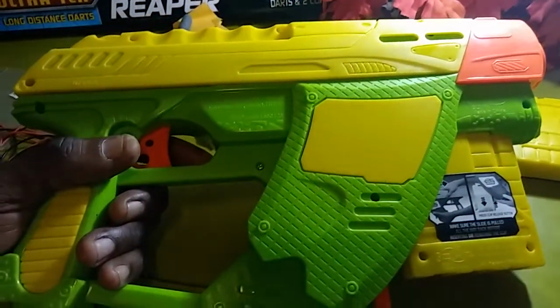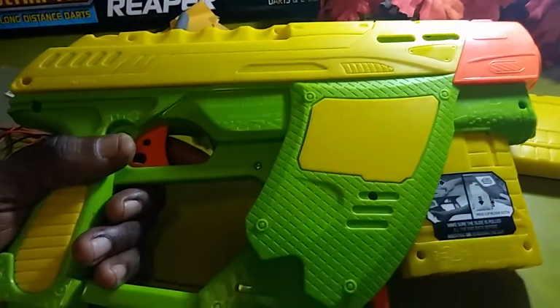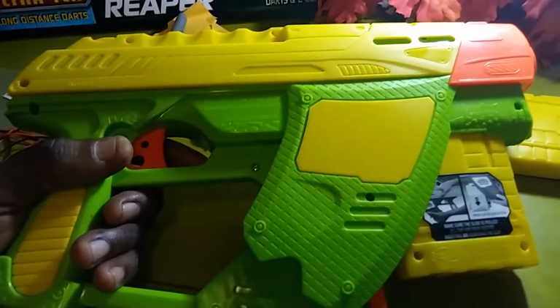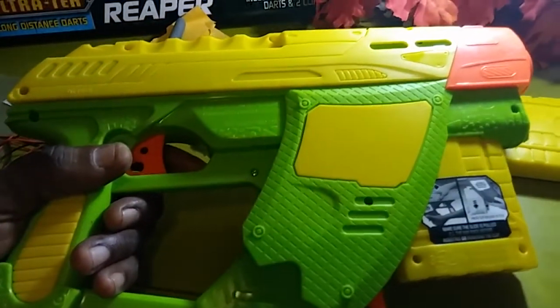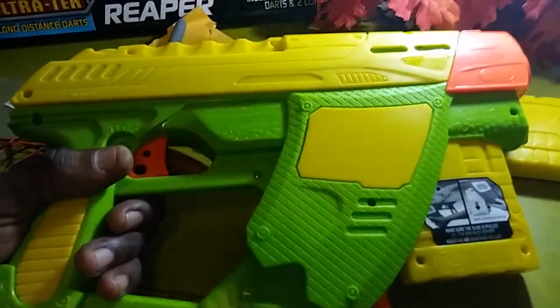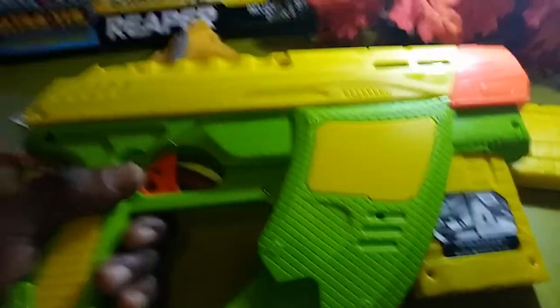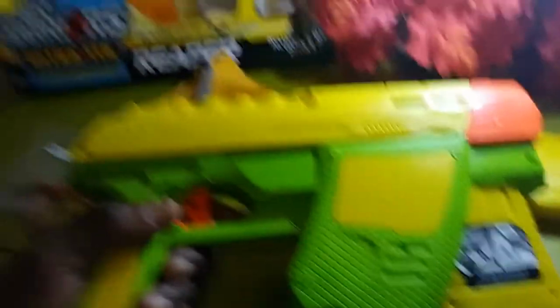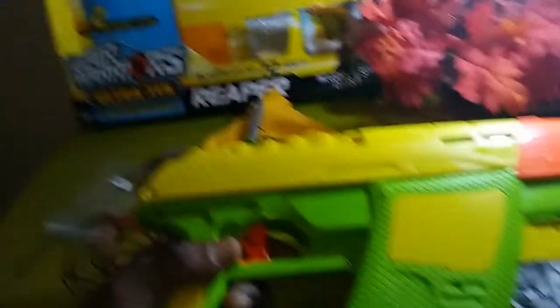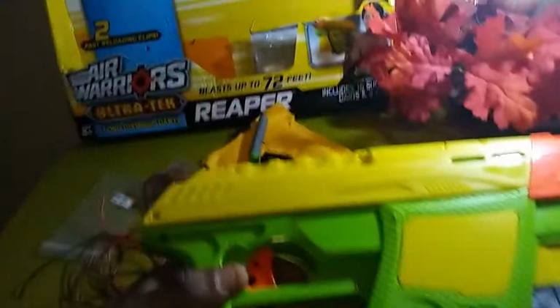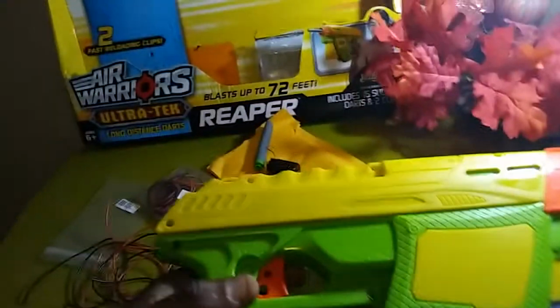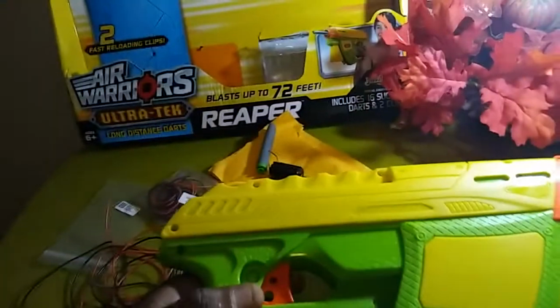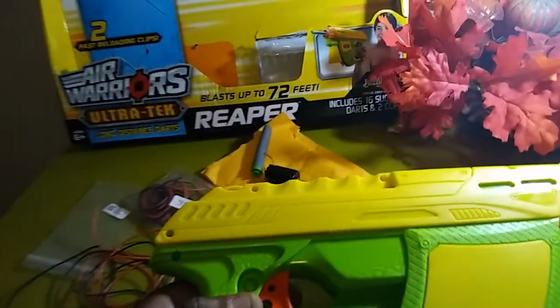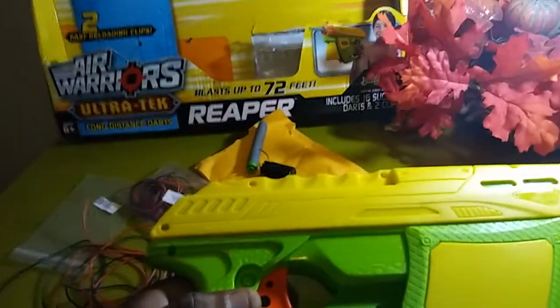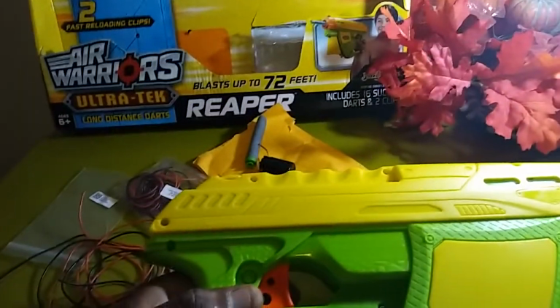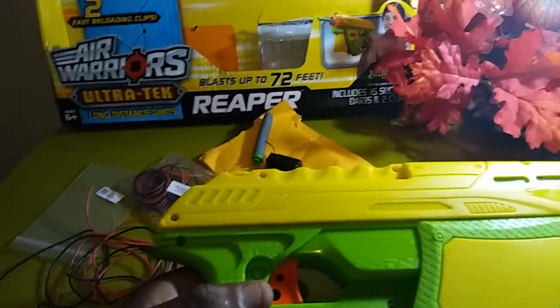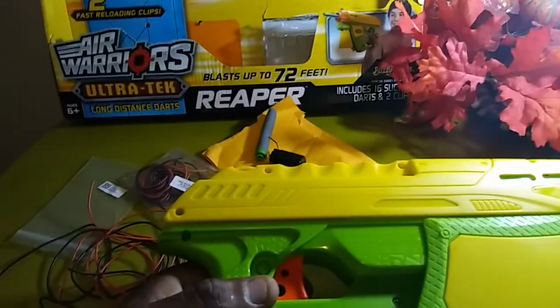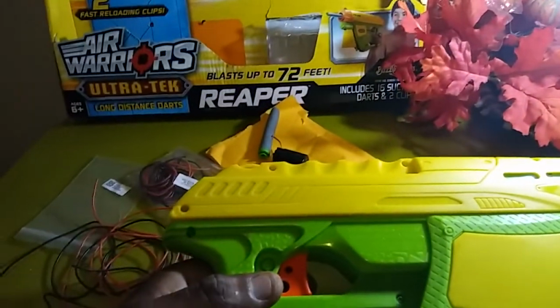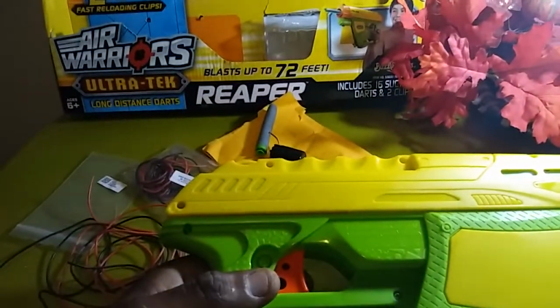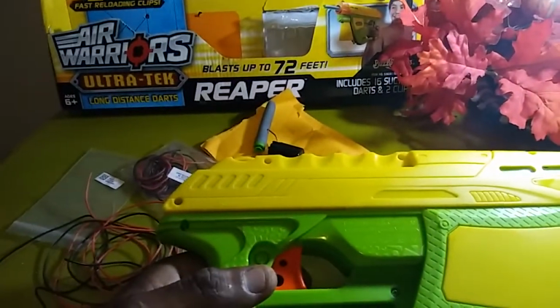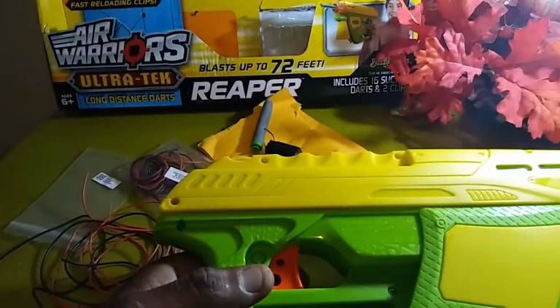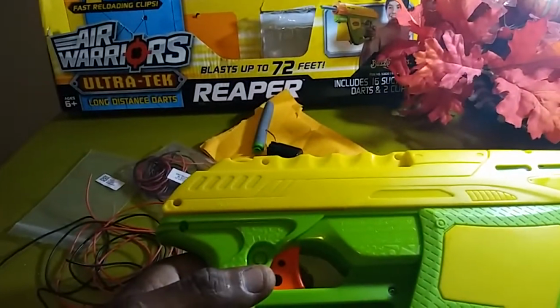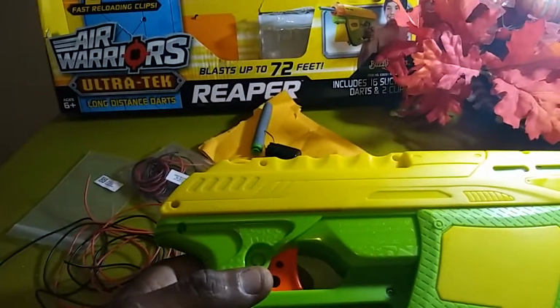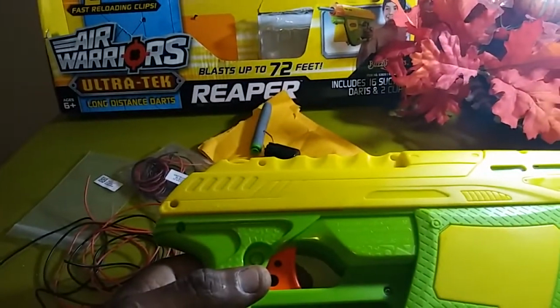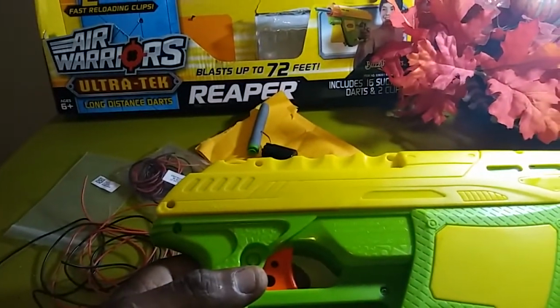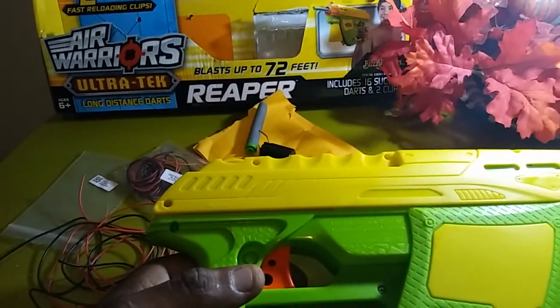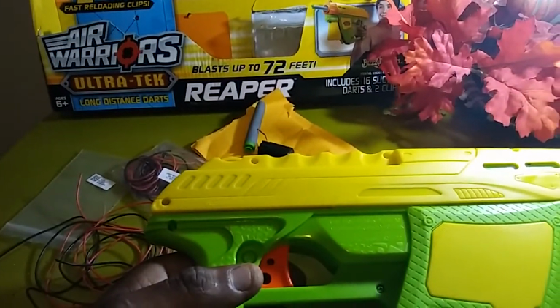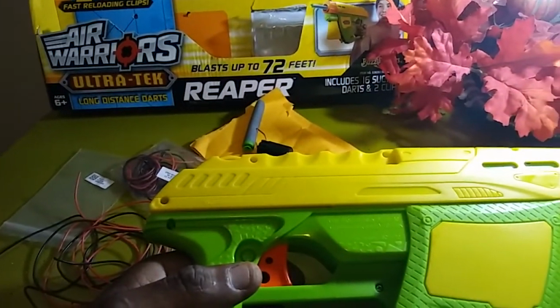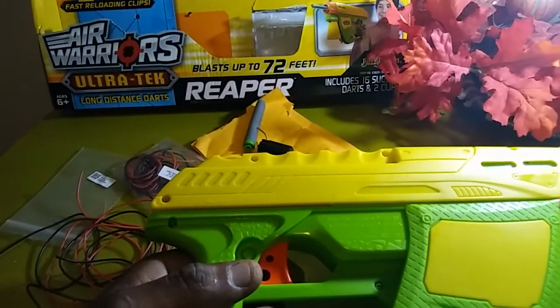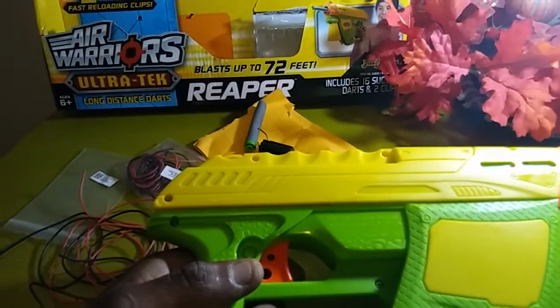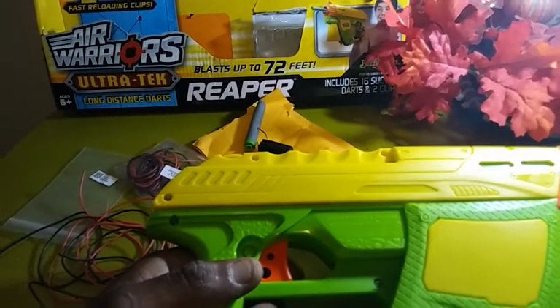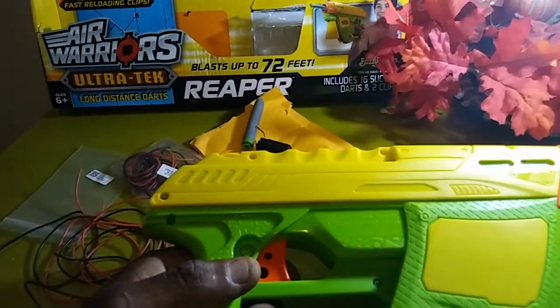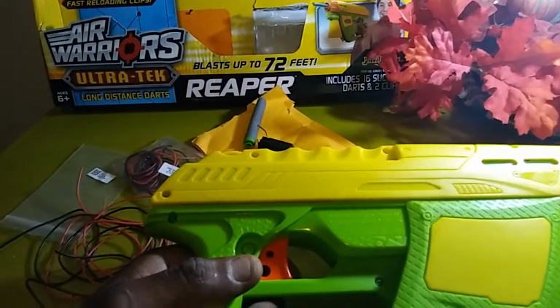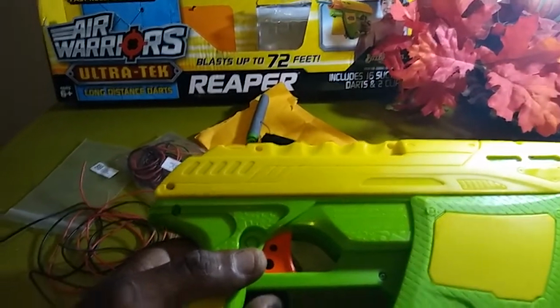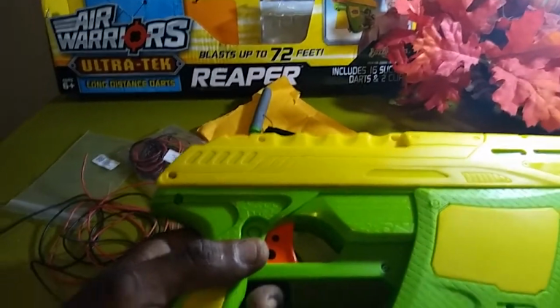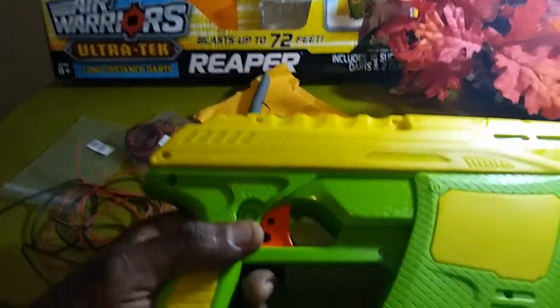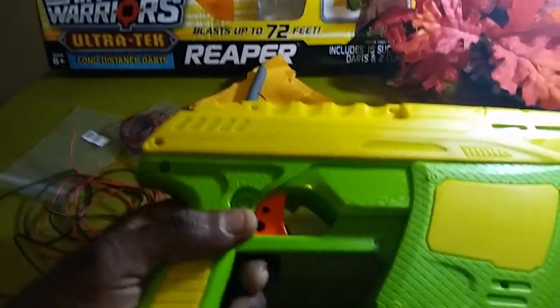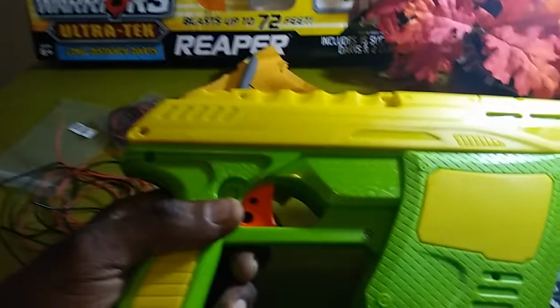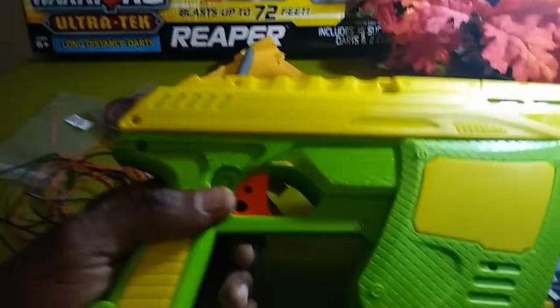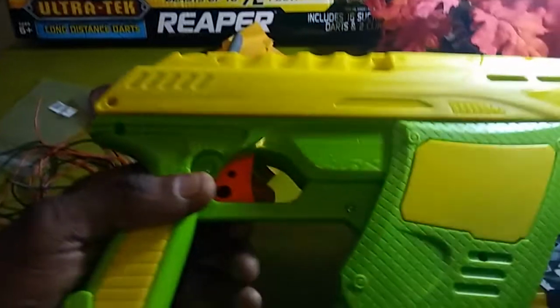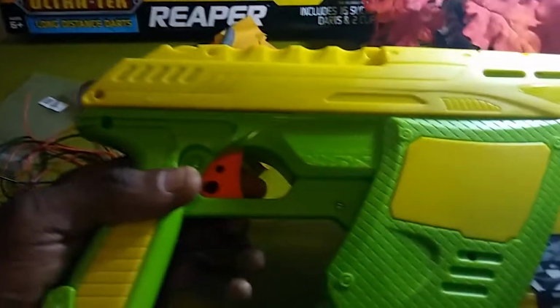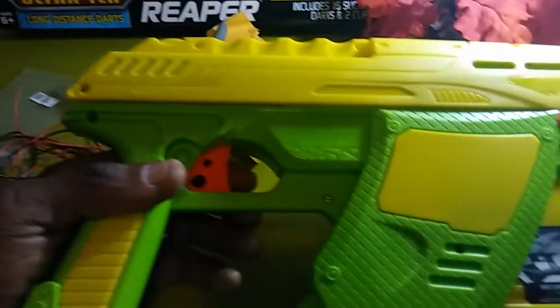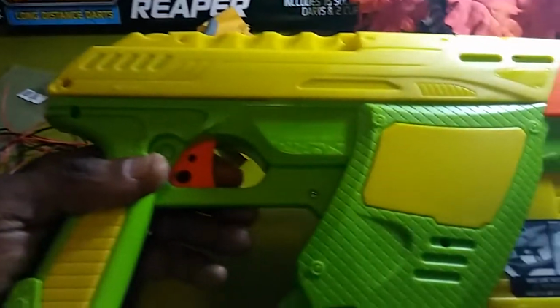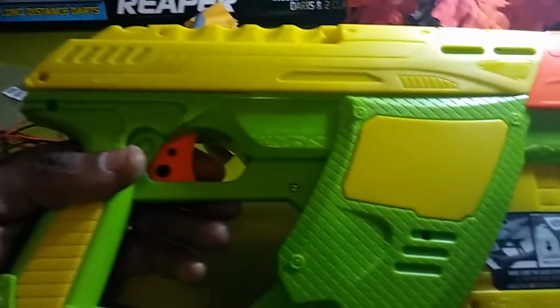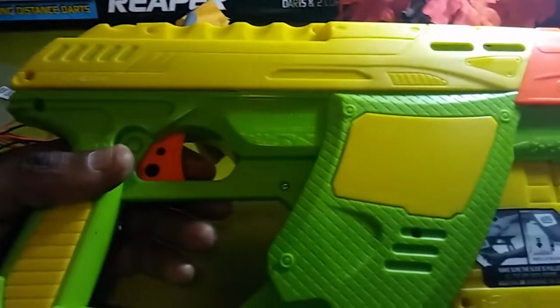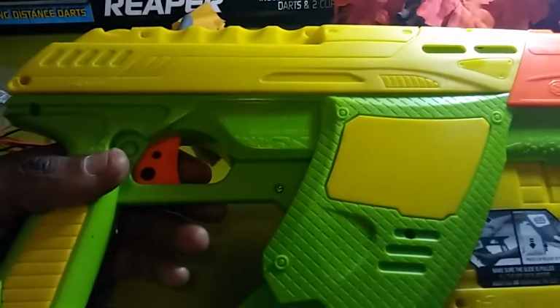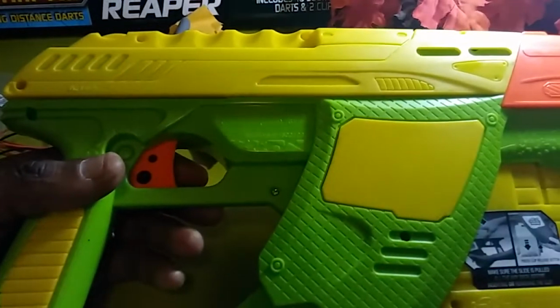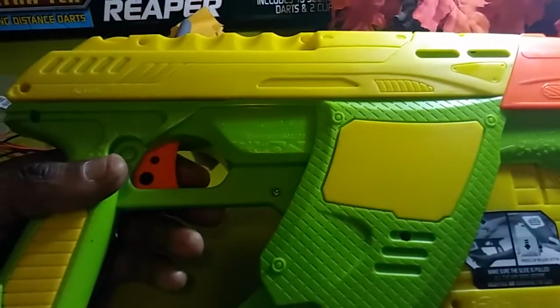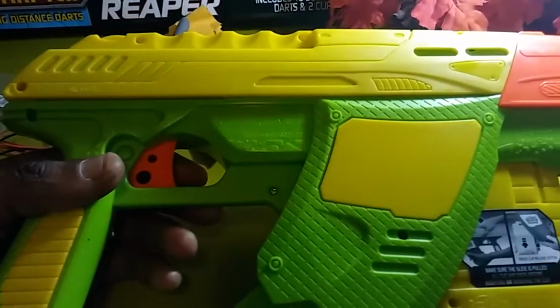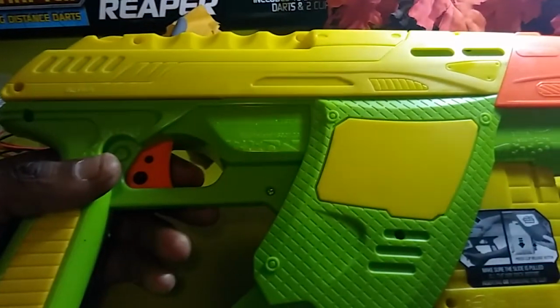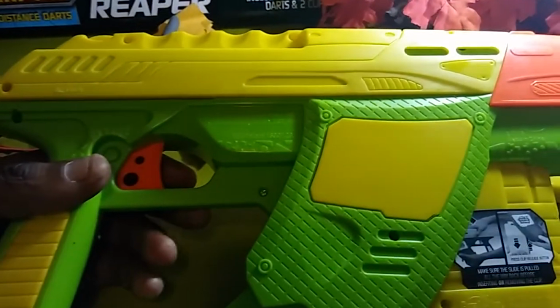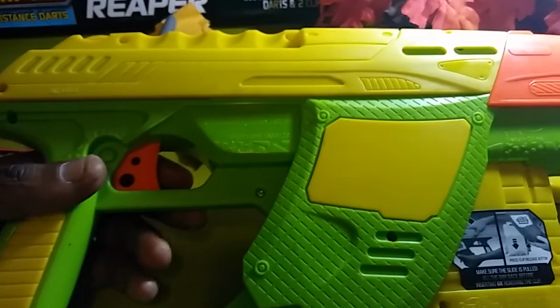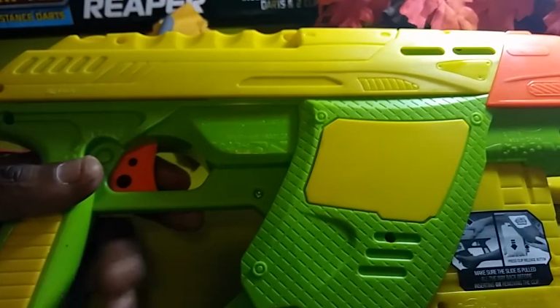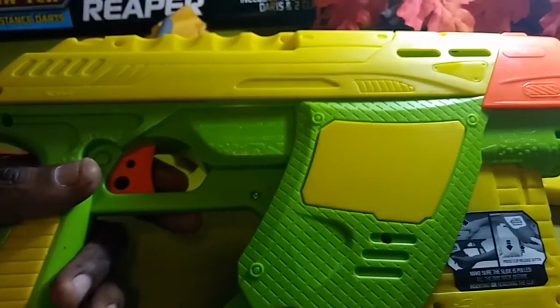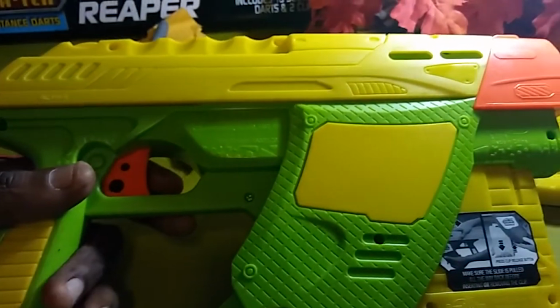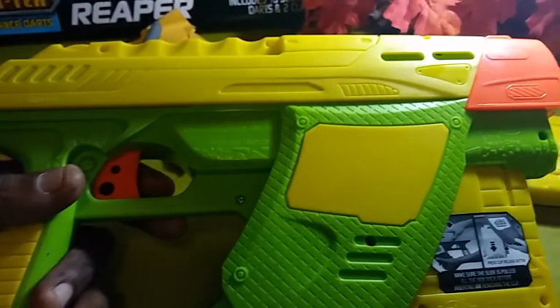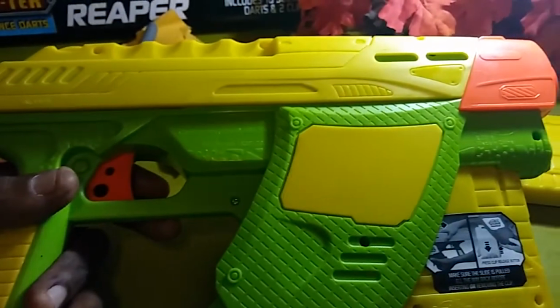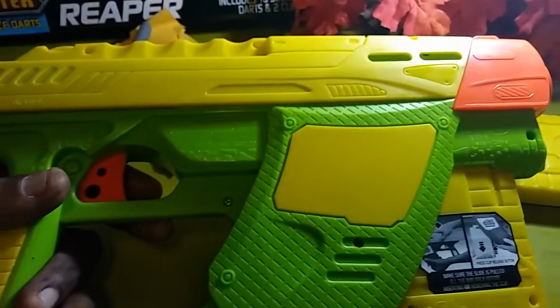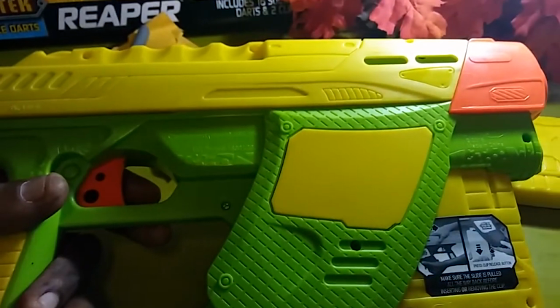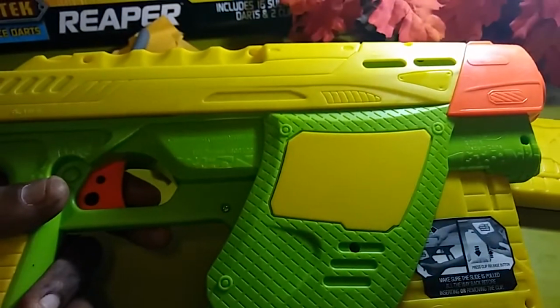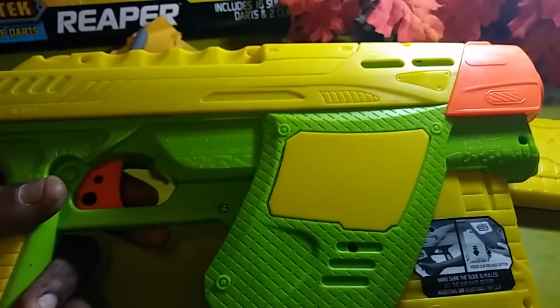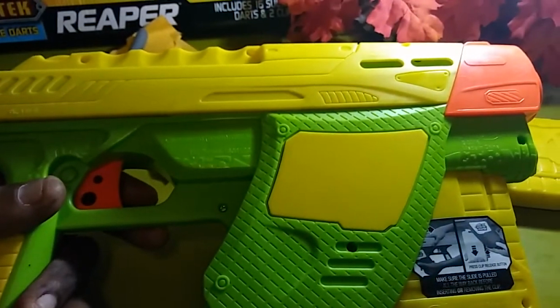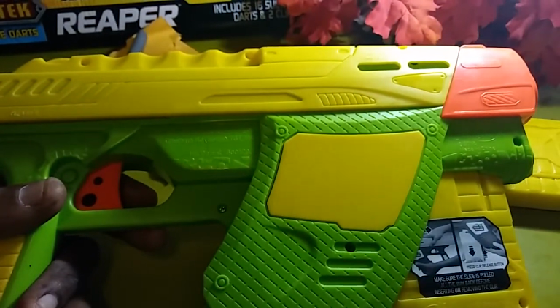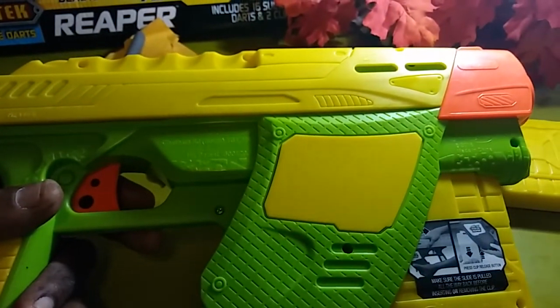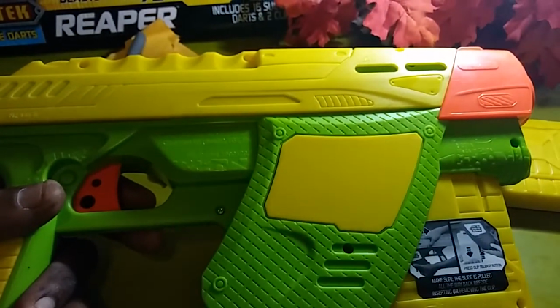It says blast up to 72 feet. It's getting elite range, really good ranges.